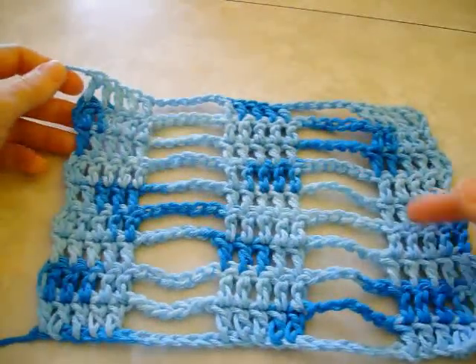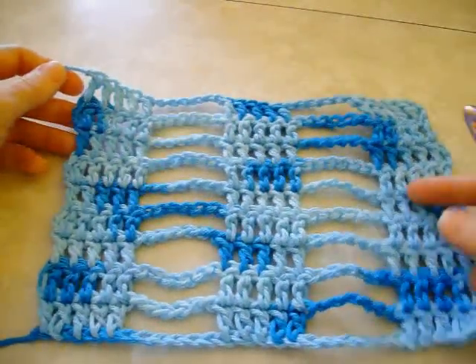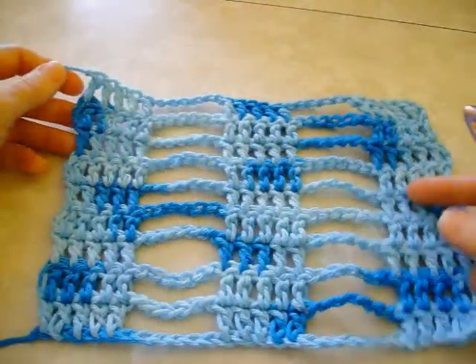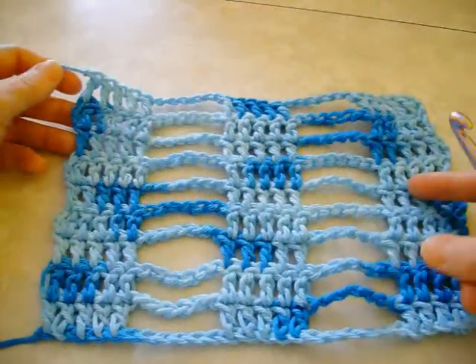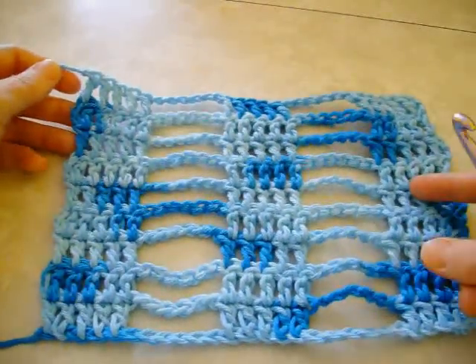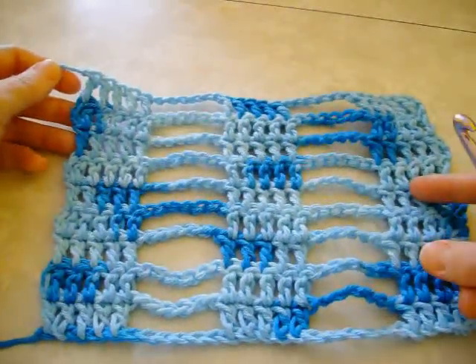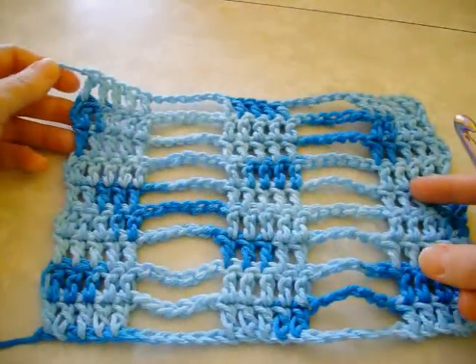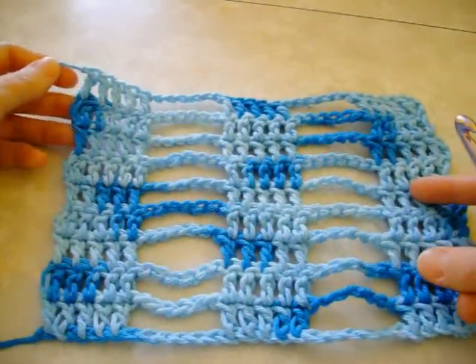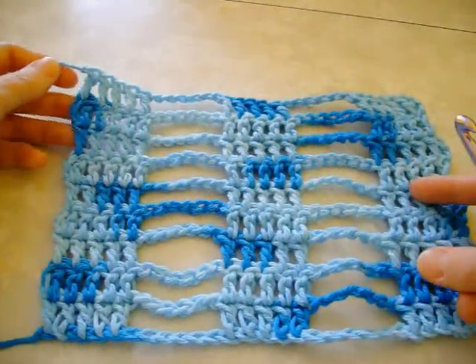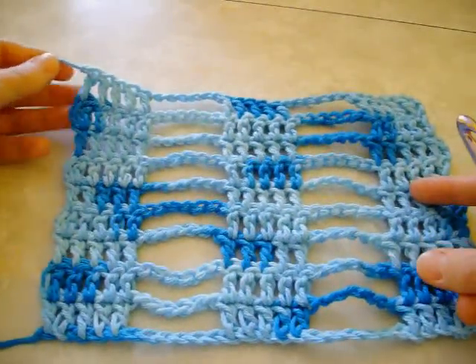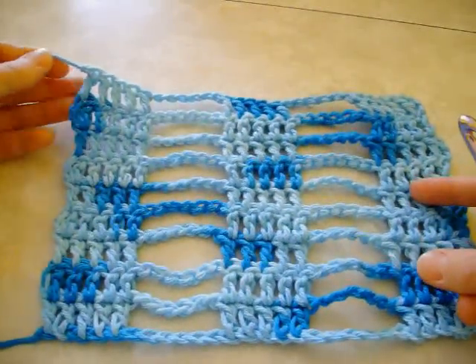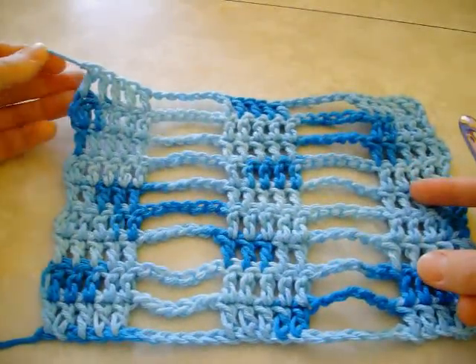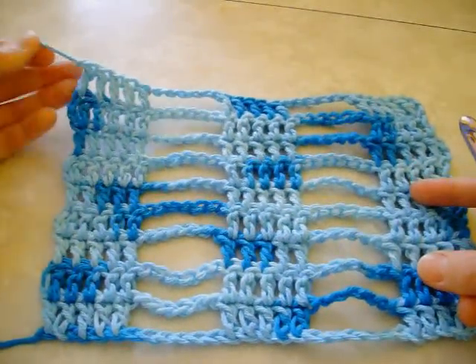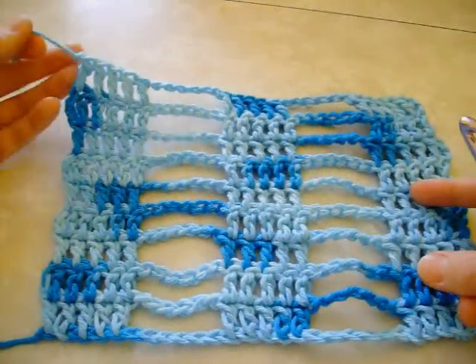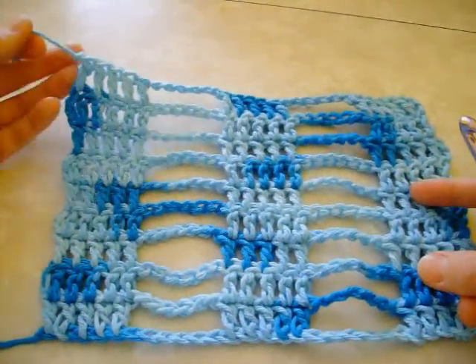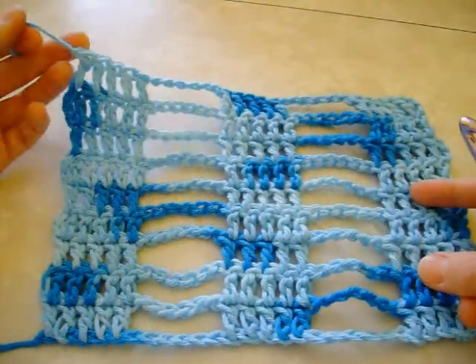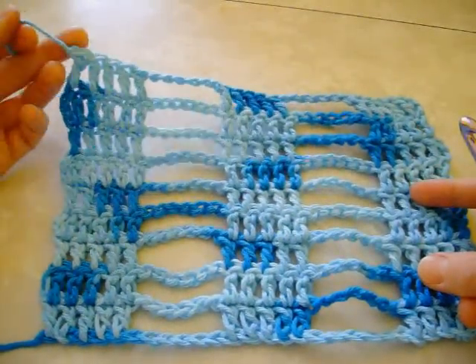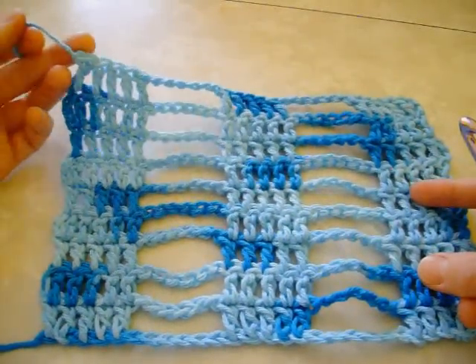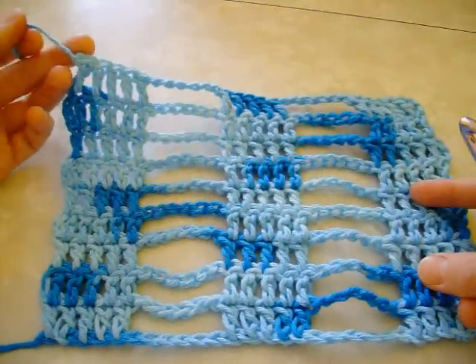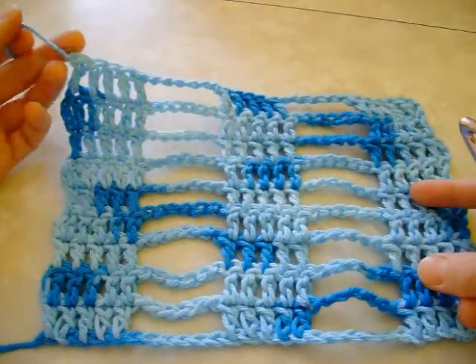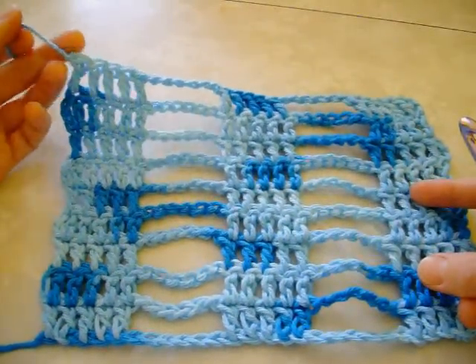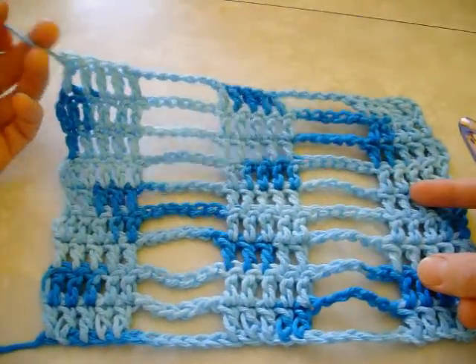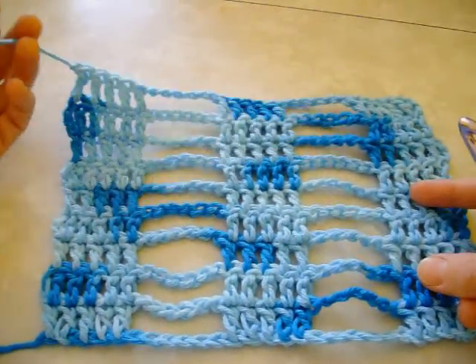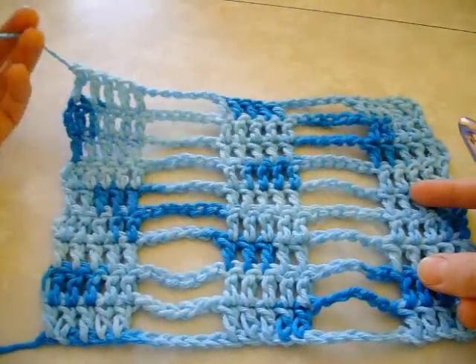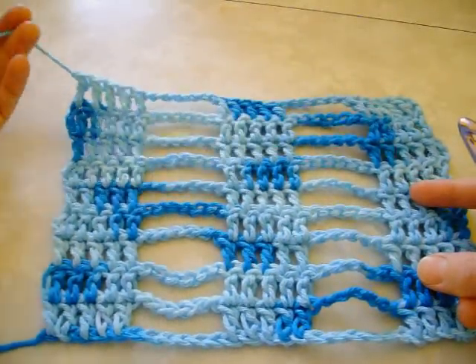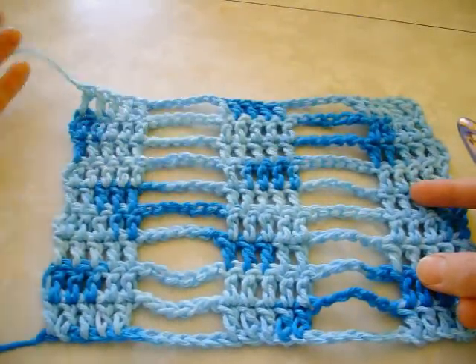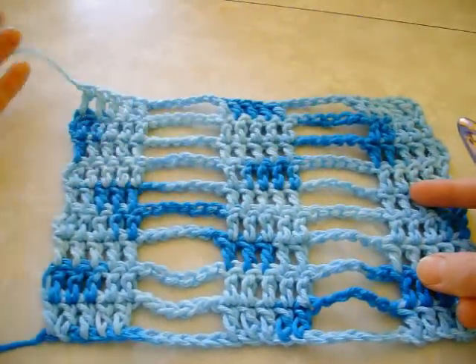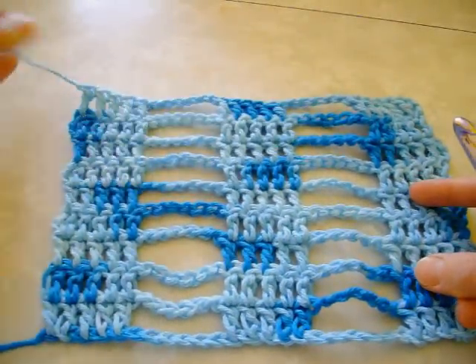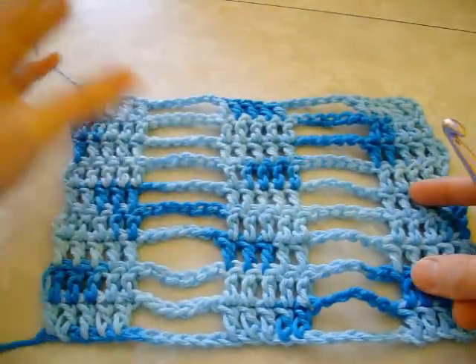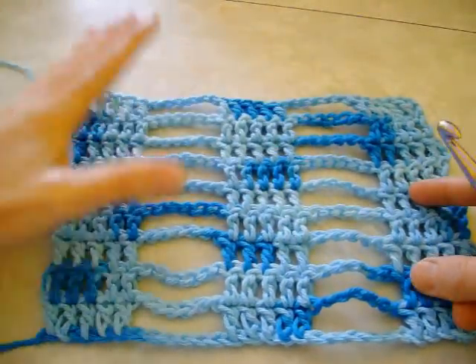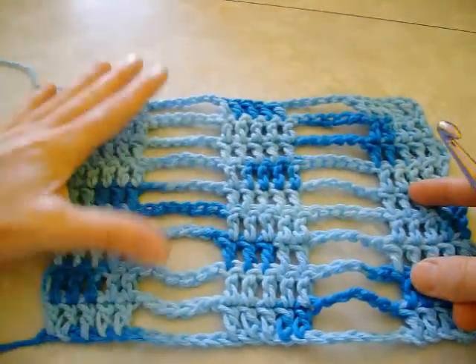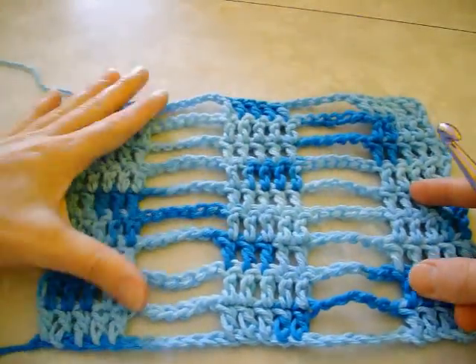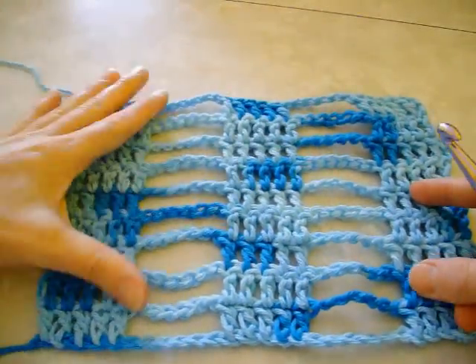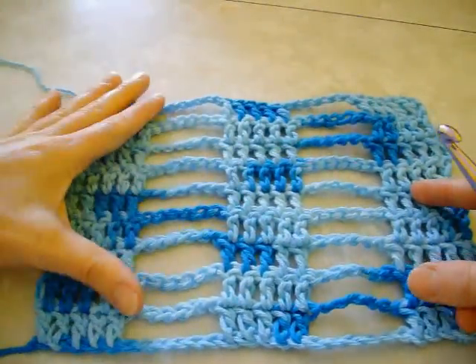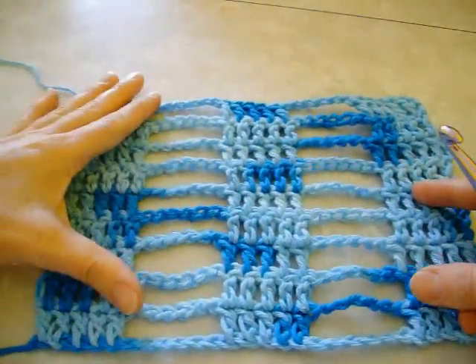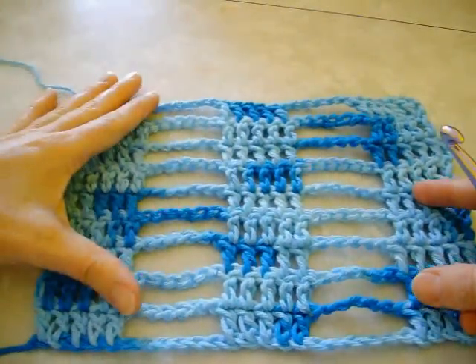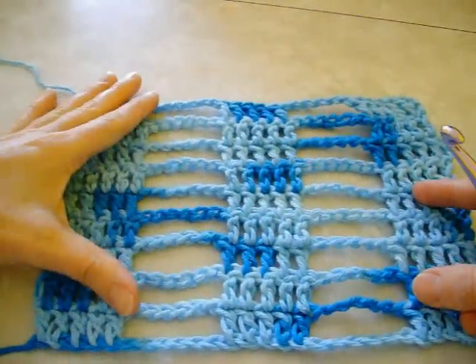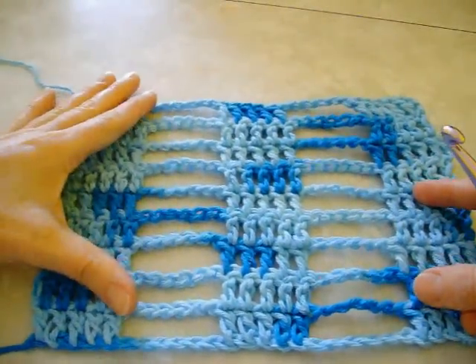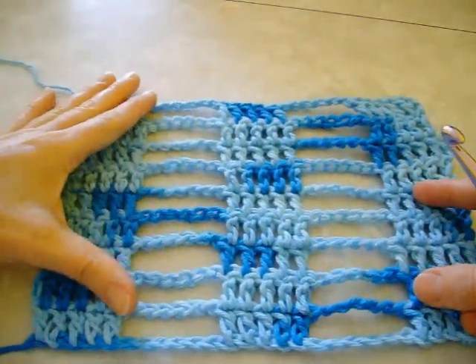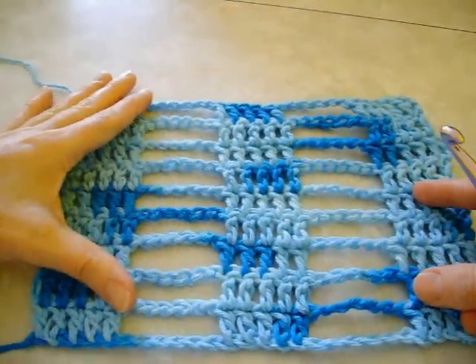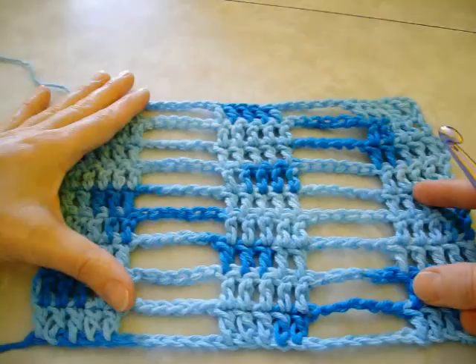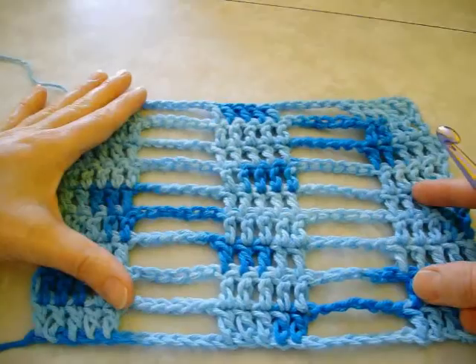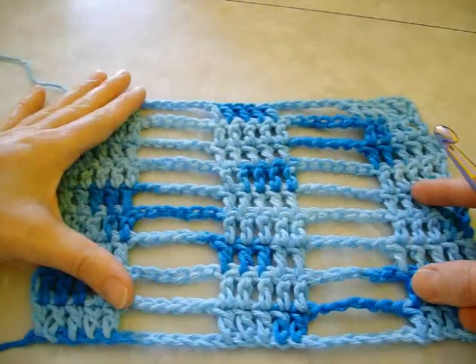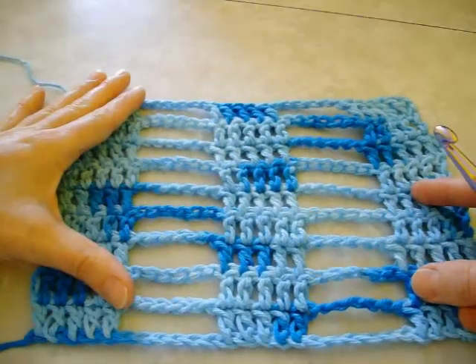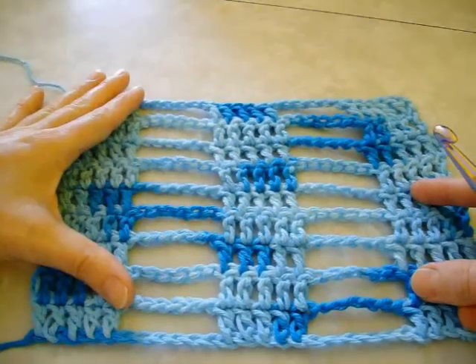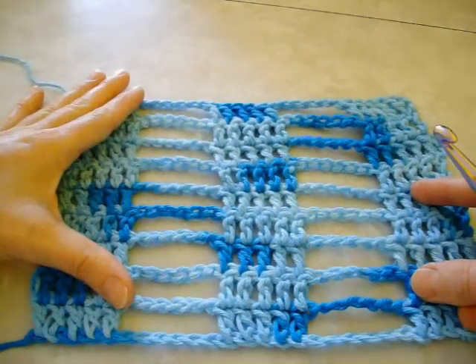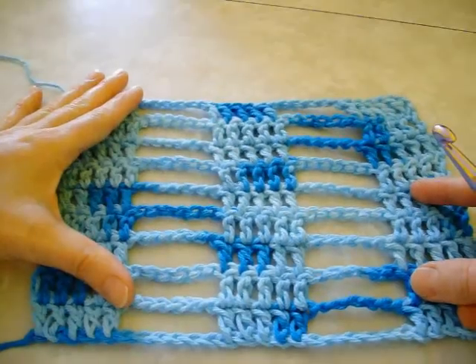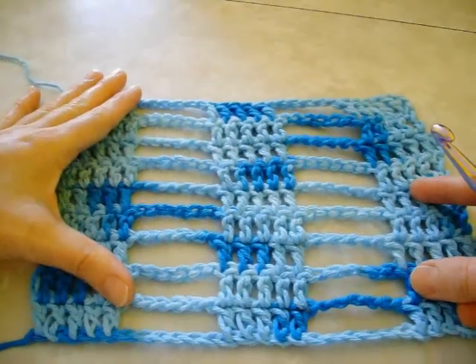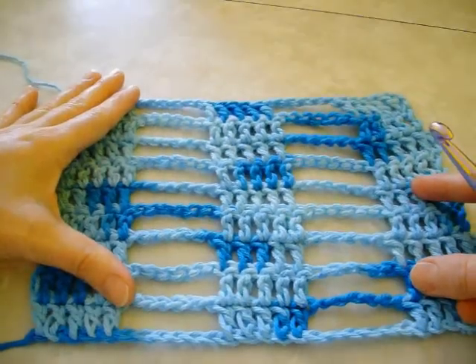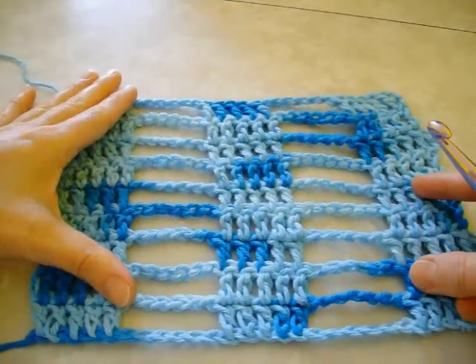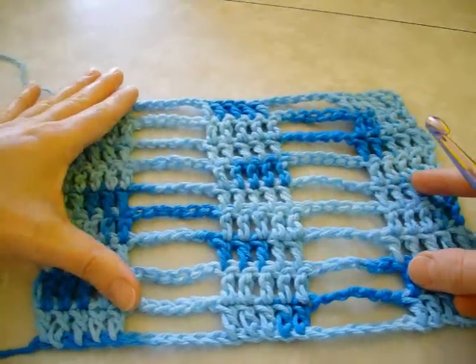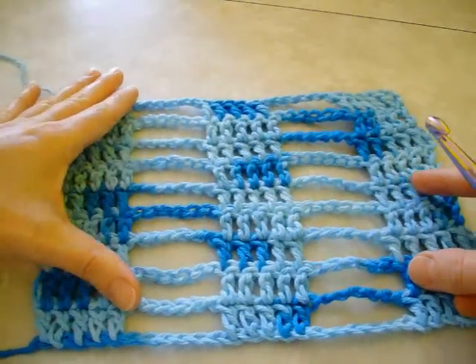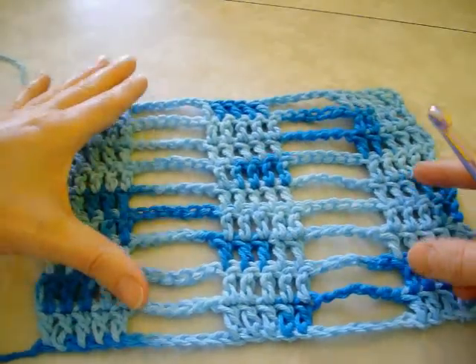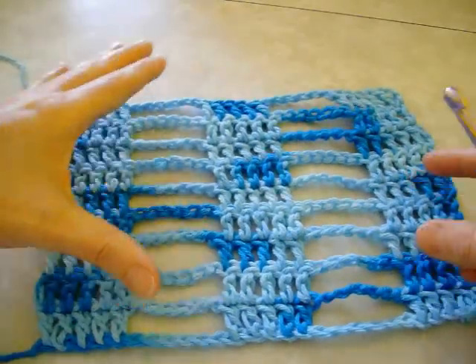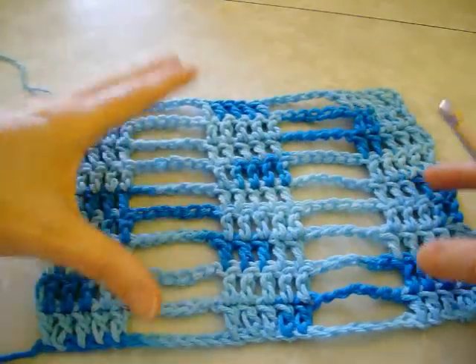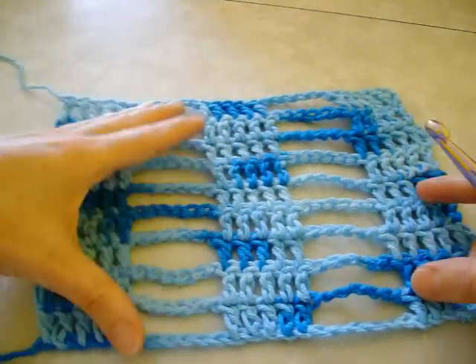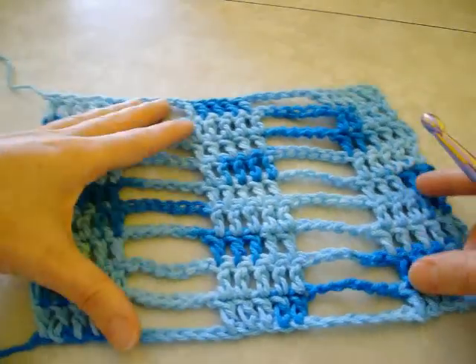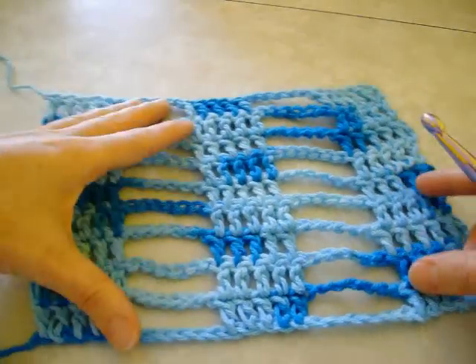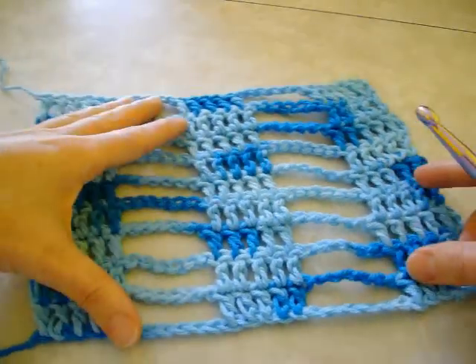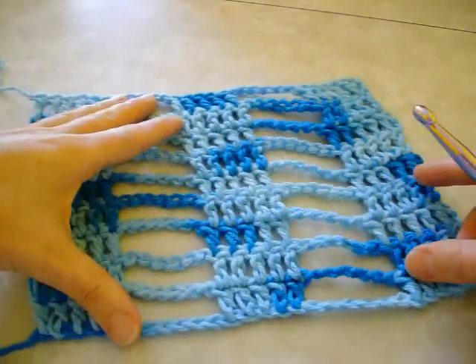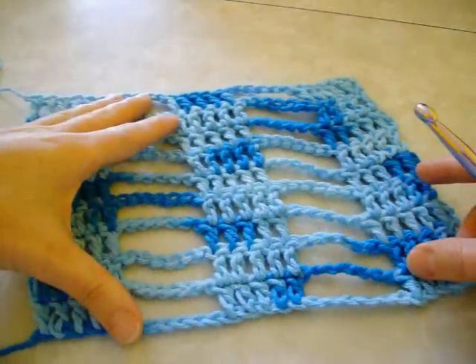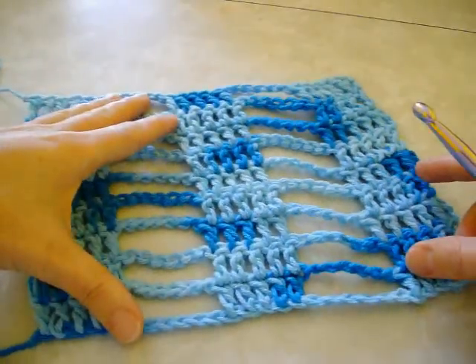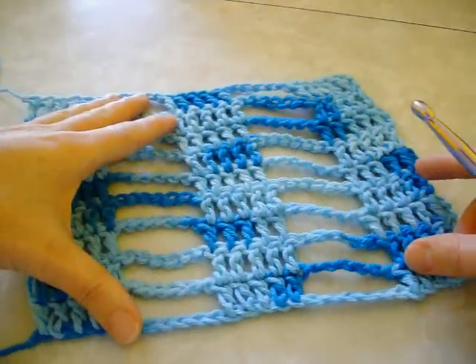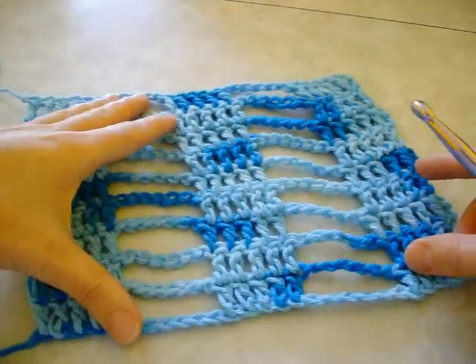Now I have finished my nine rows and I fastened off my work, and now I'm going to pull up the Jacob's Ladder loops.